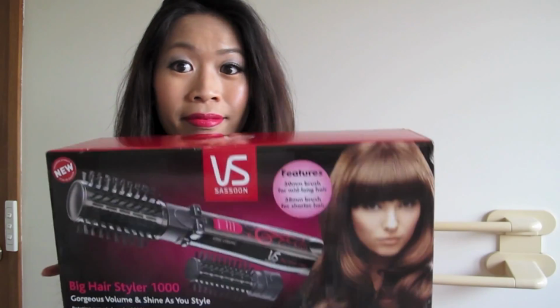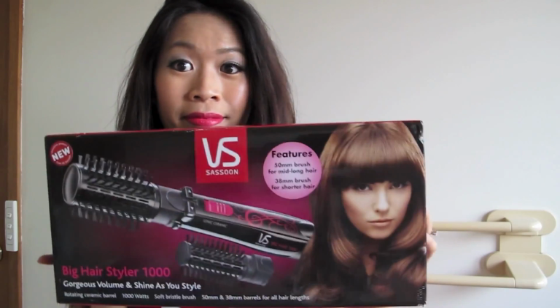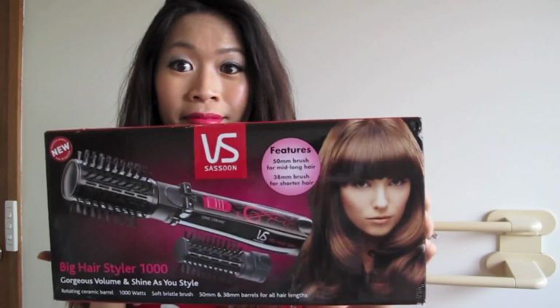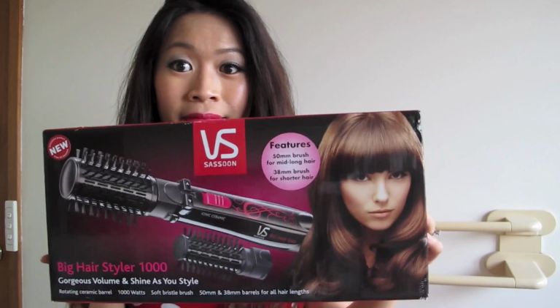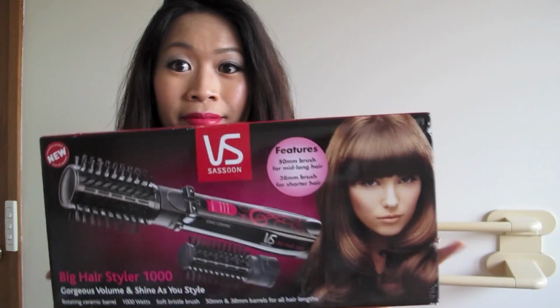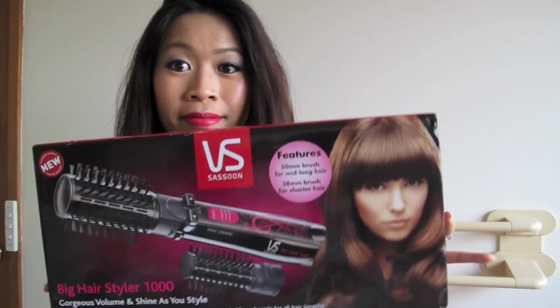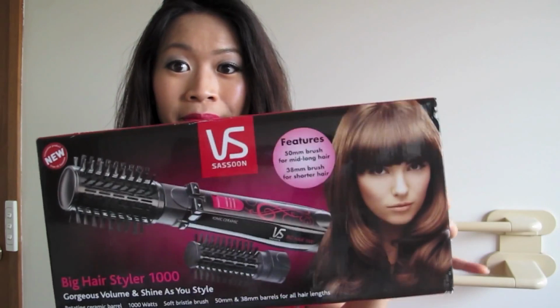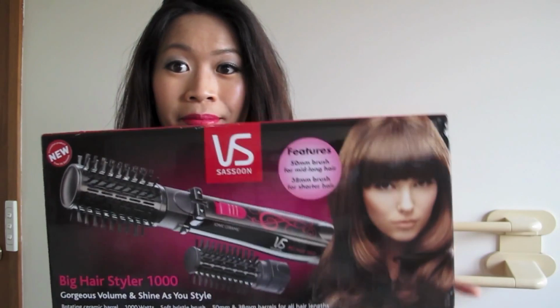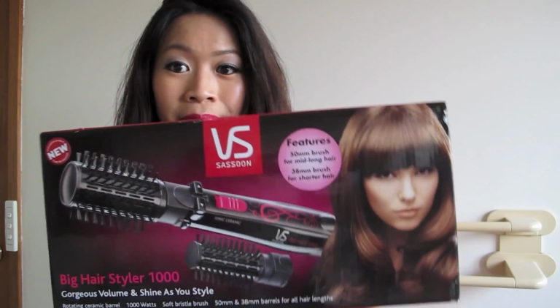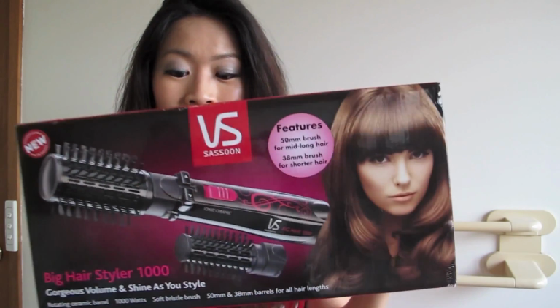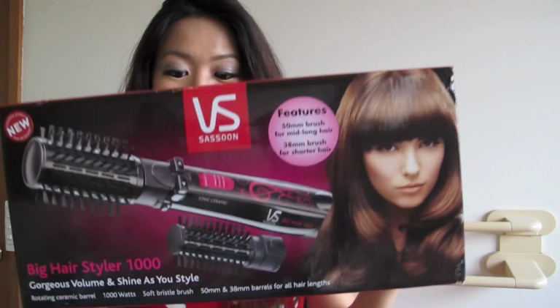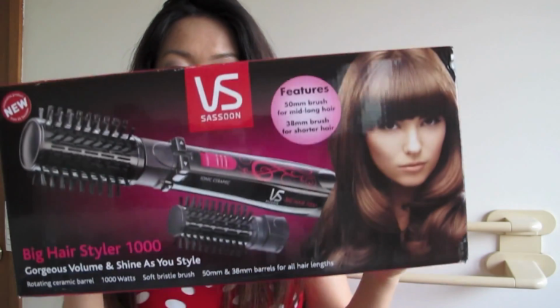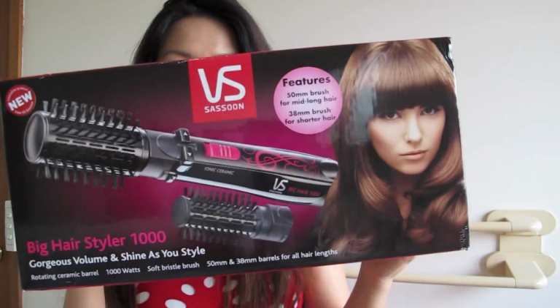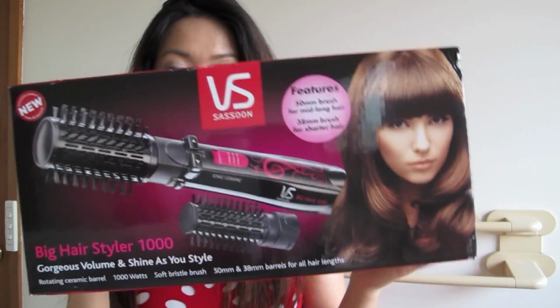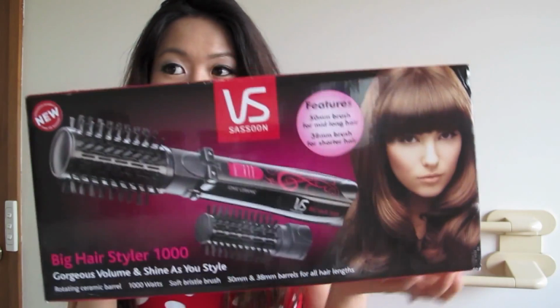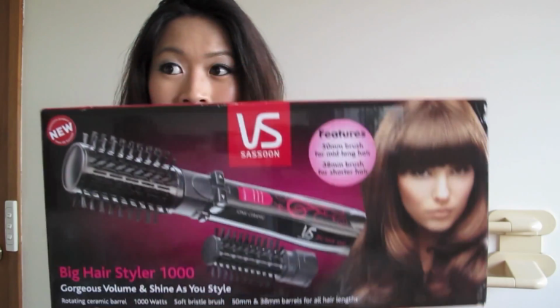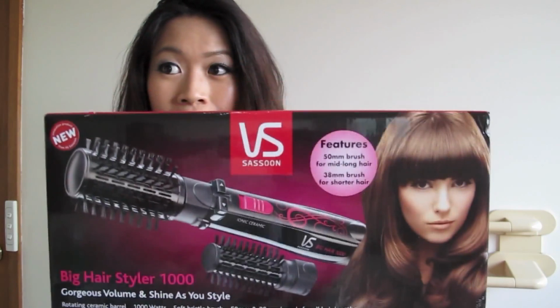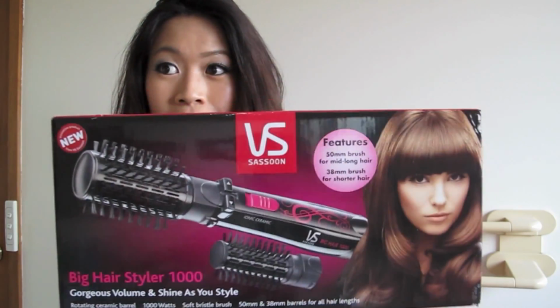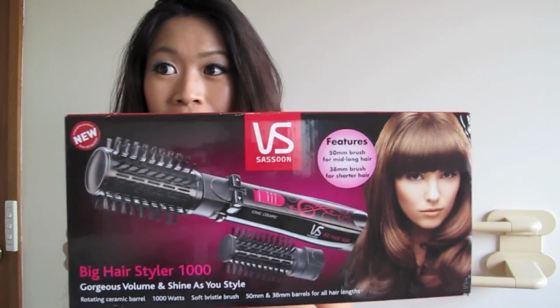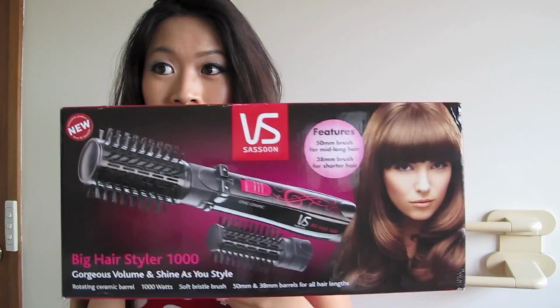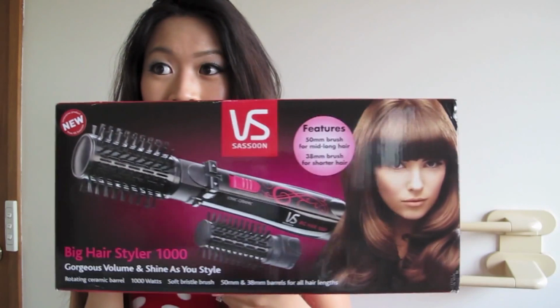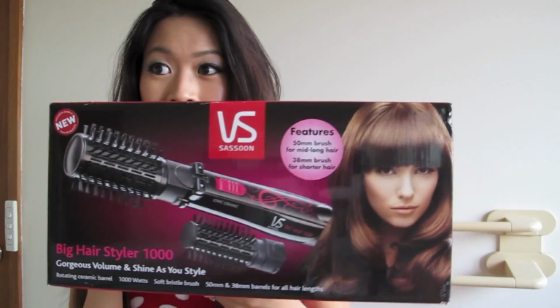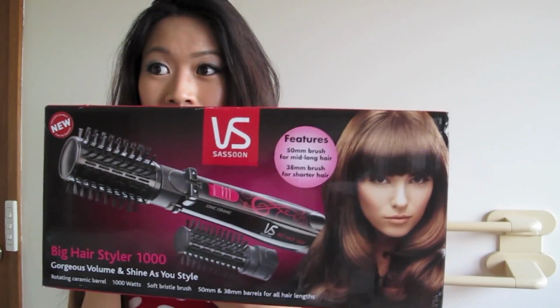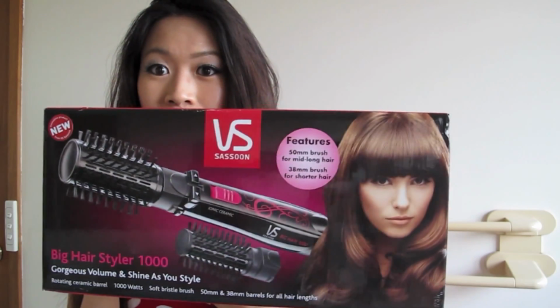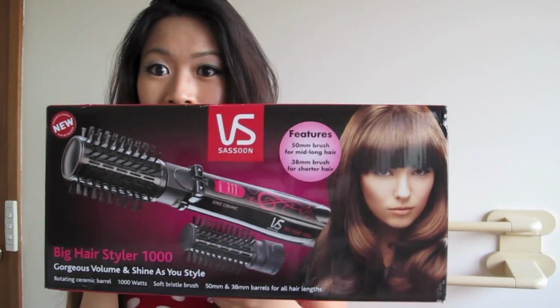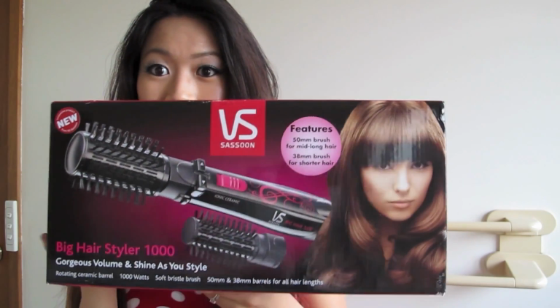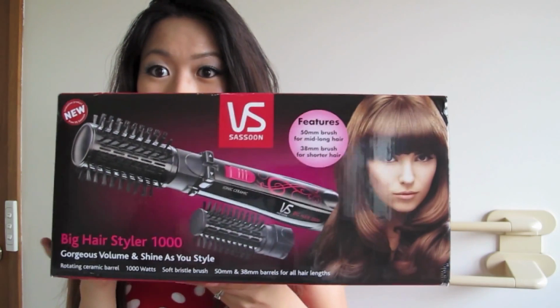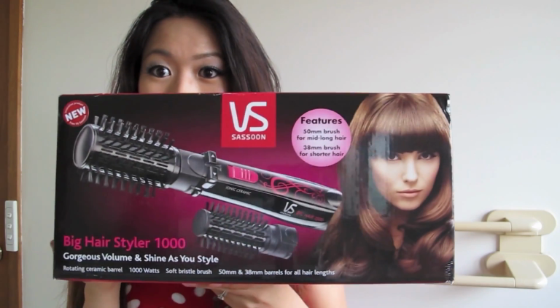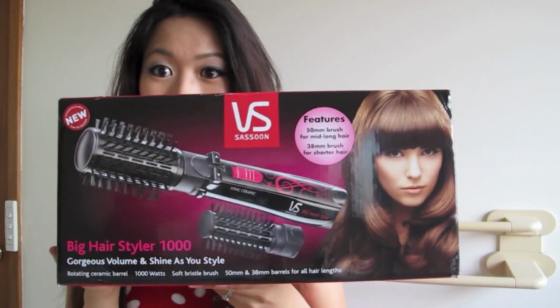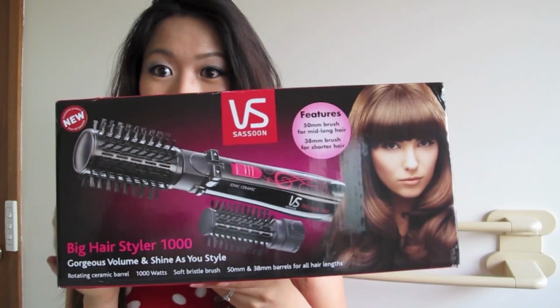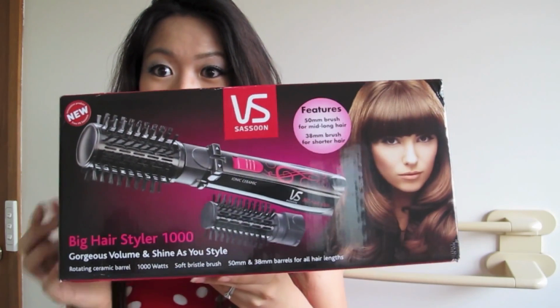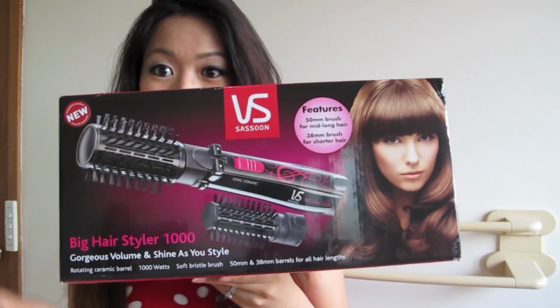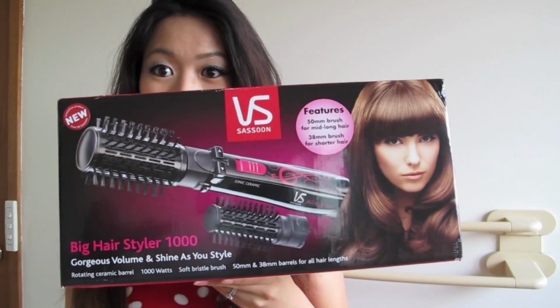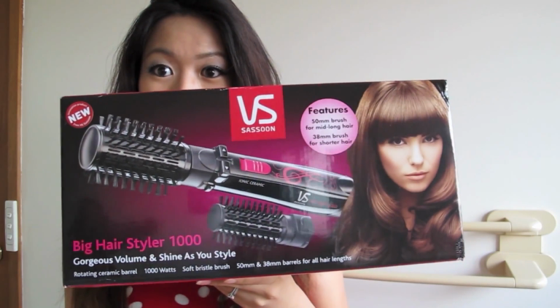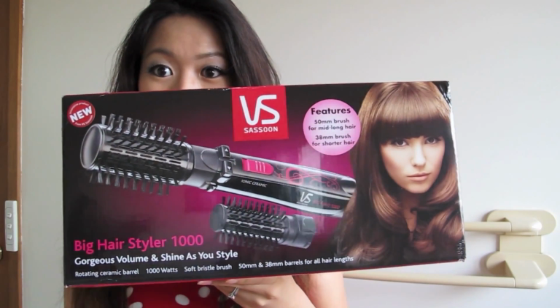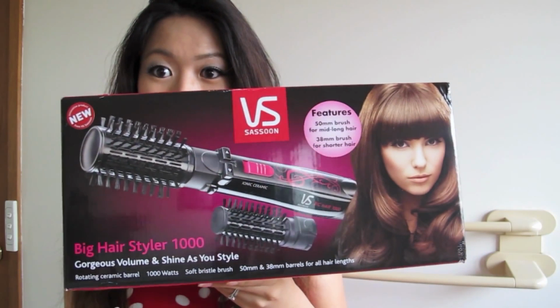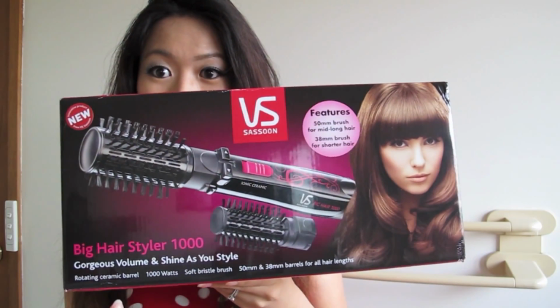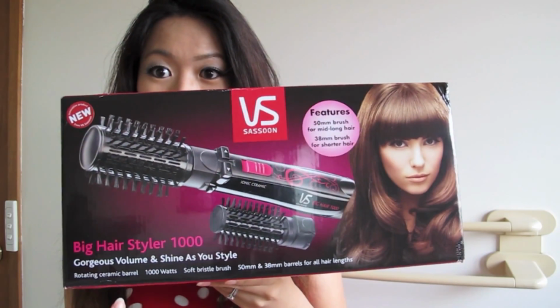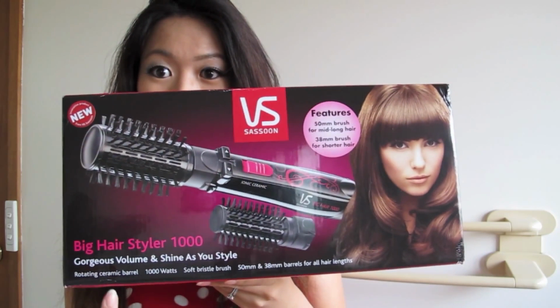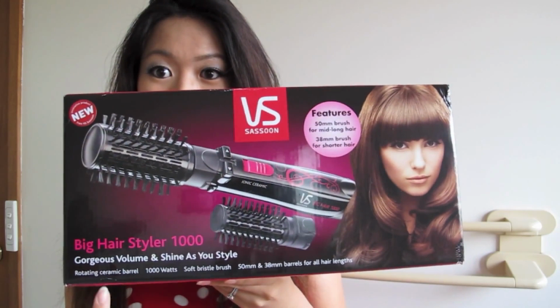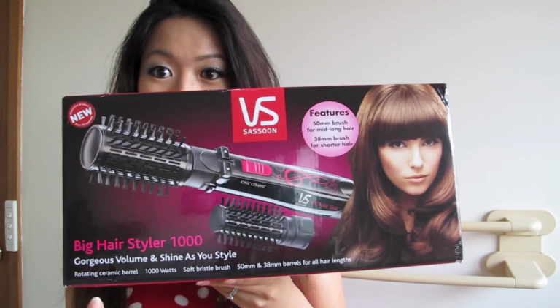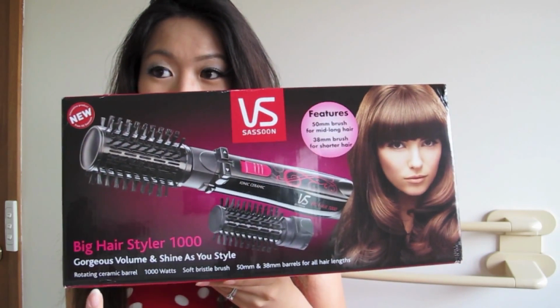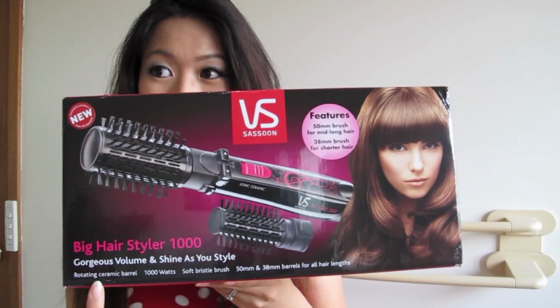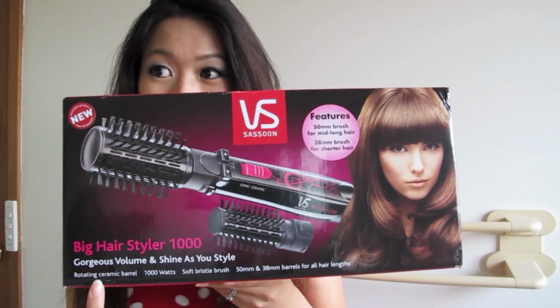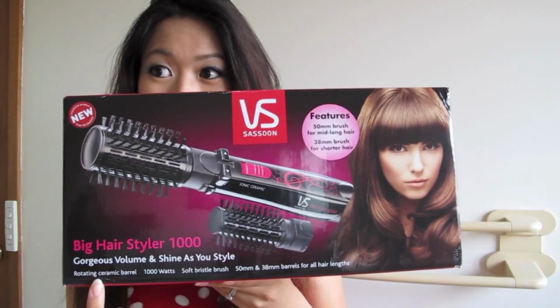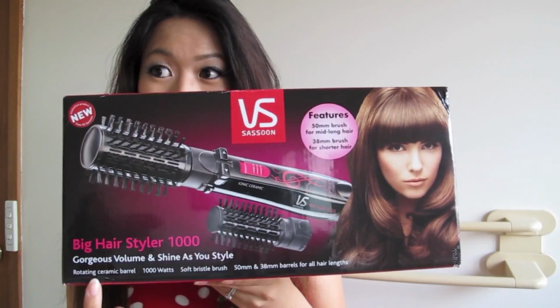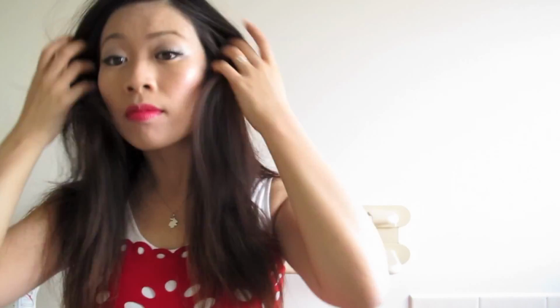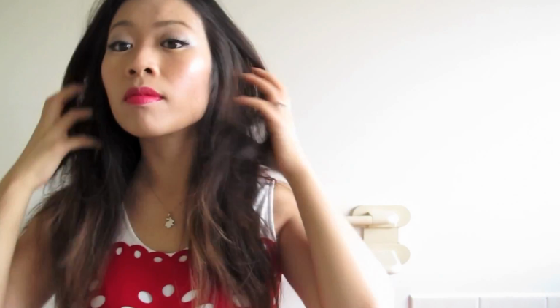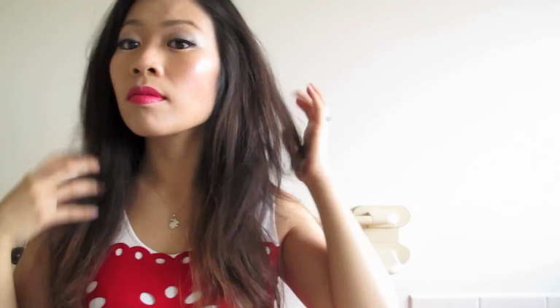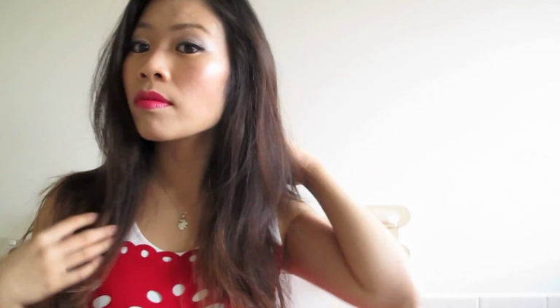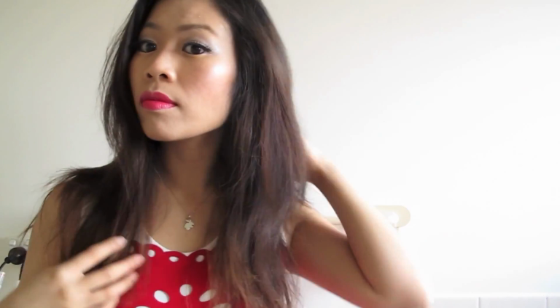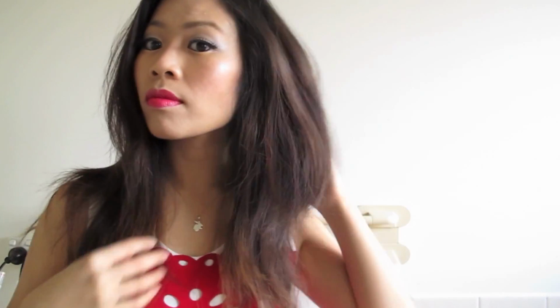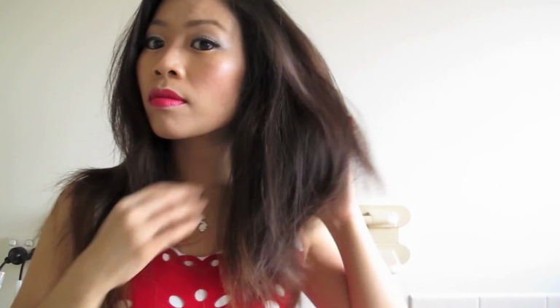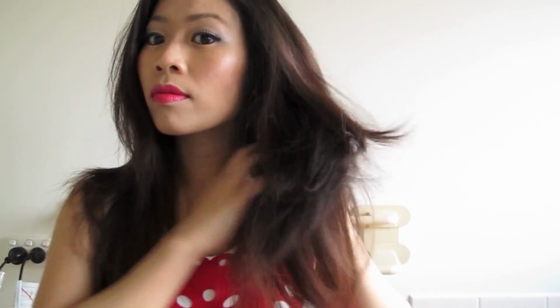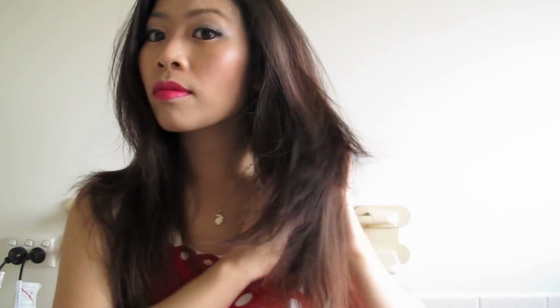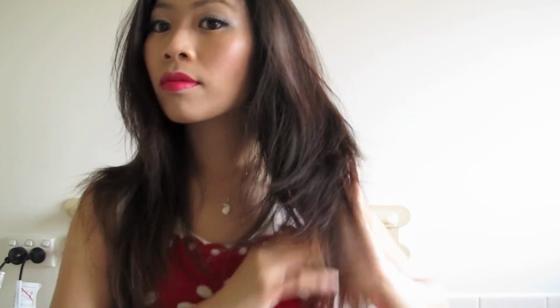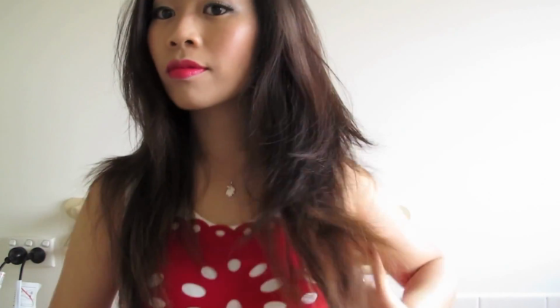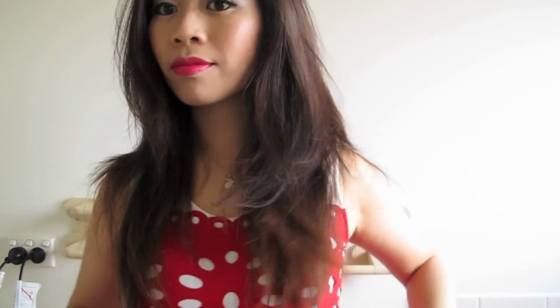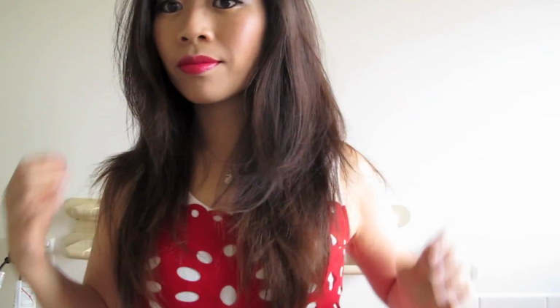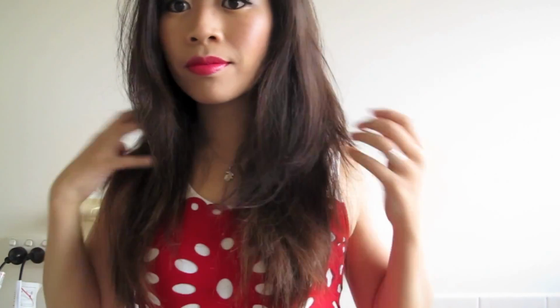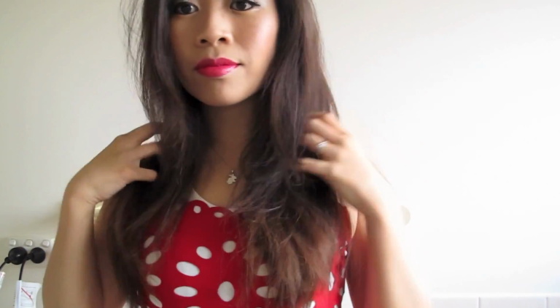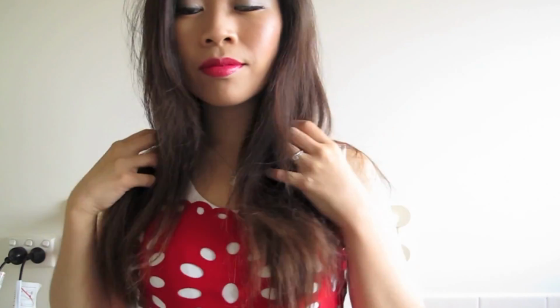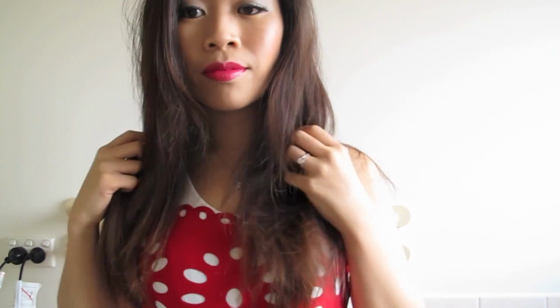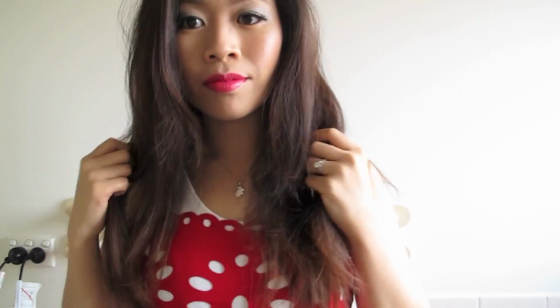The Big Hairstyler 1000 is basically a hairdryer and rotating brush in one appliance, which gives a shiny, bababoom hair.